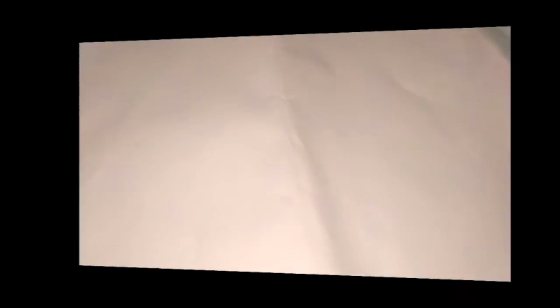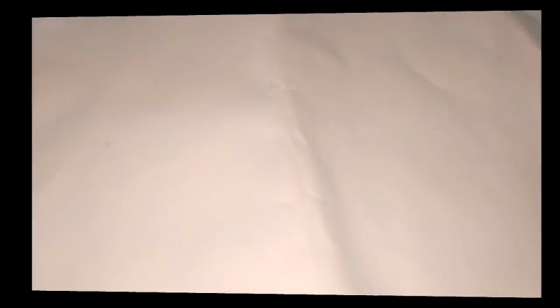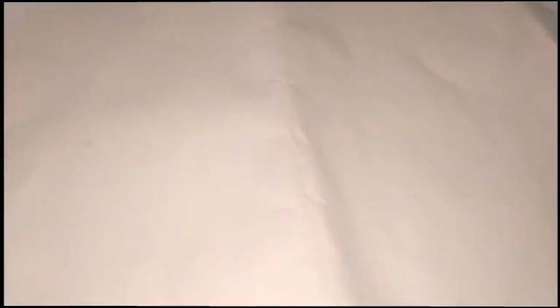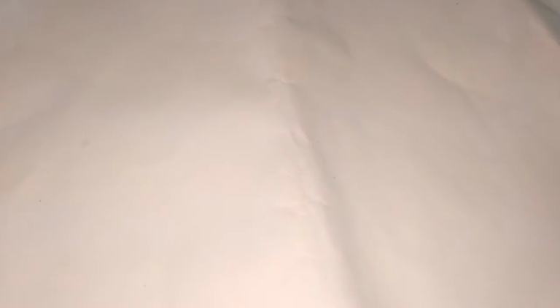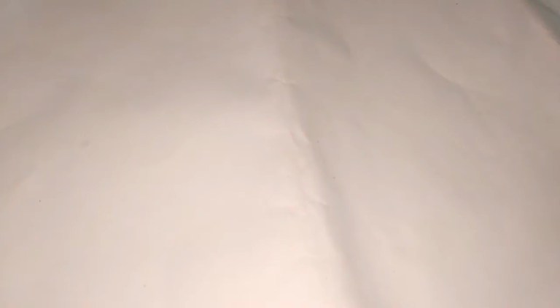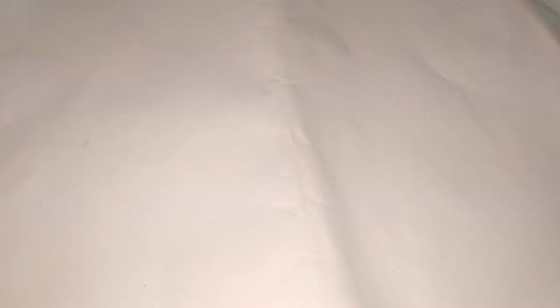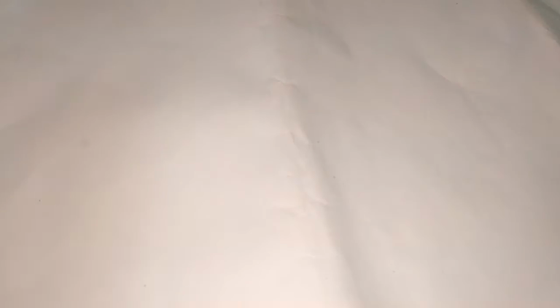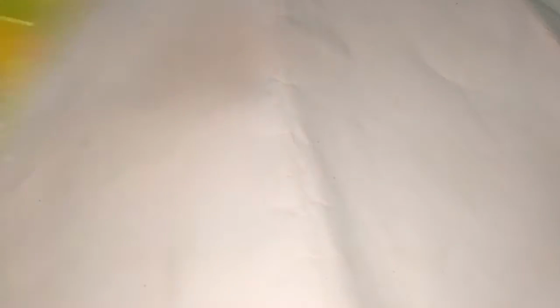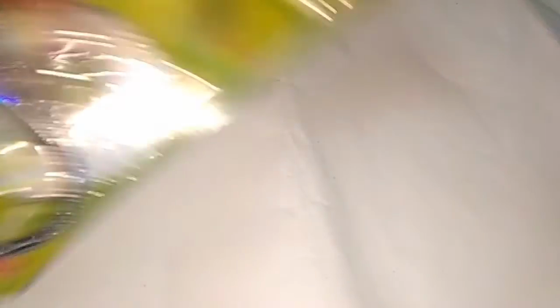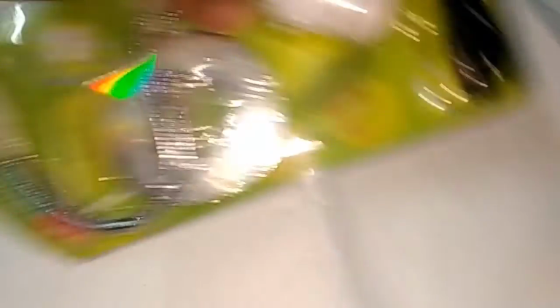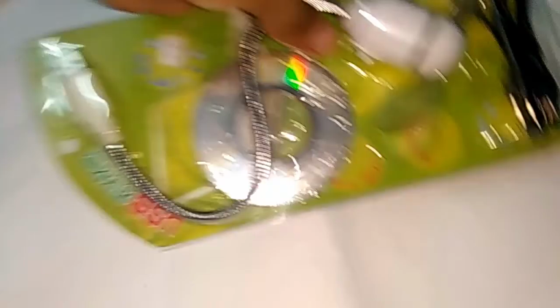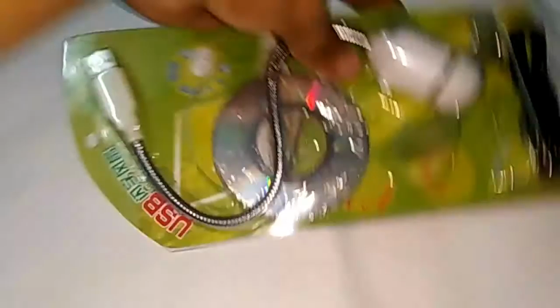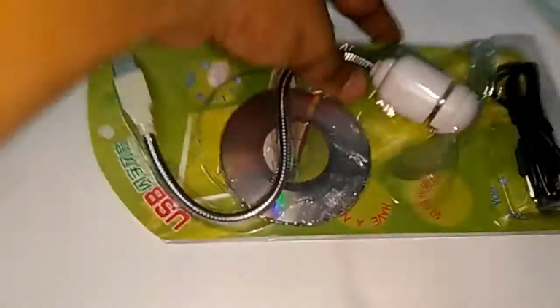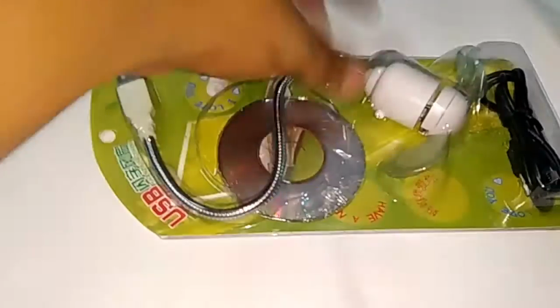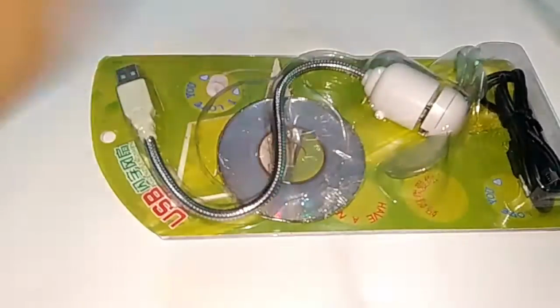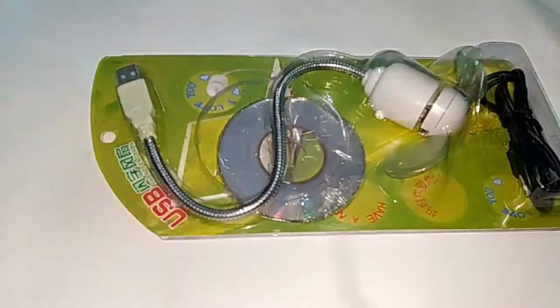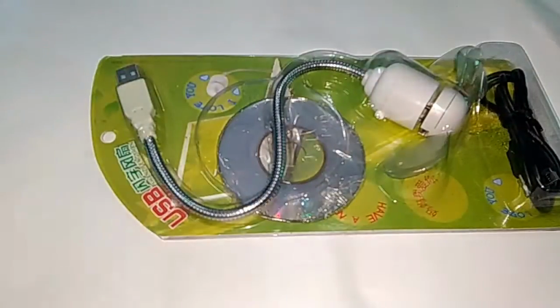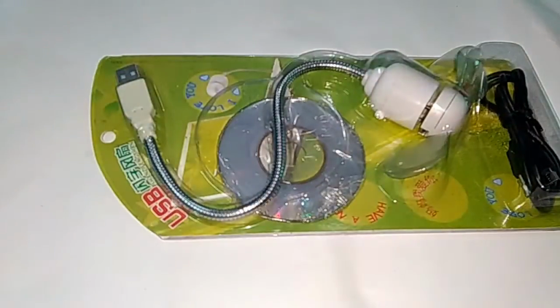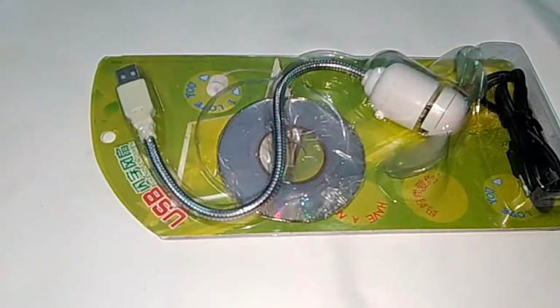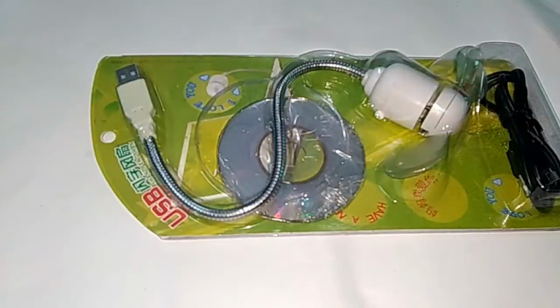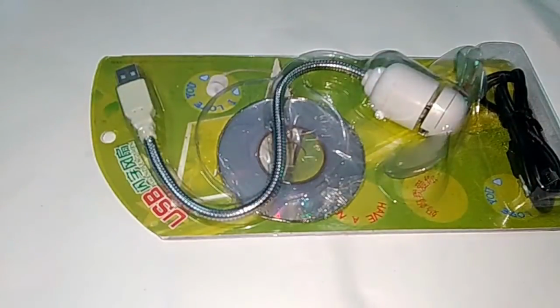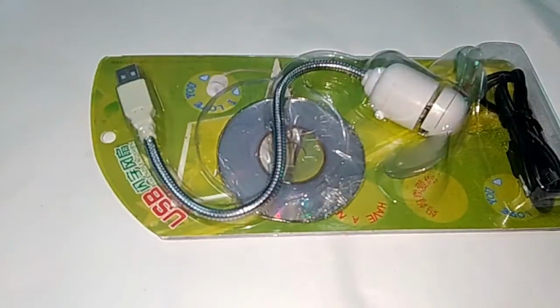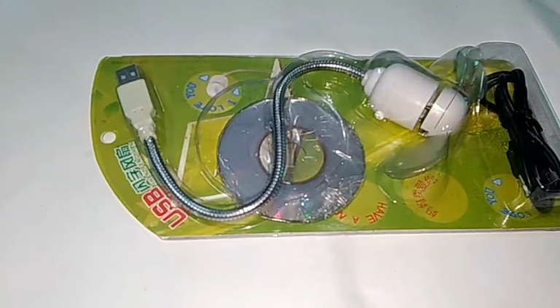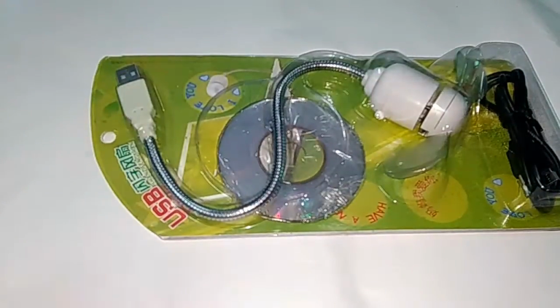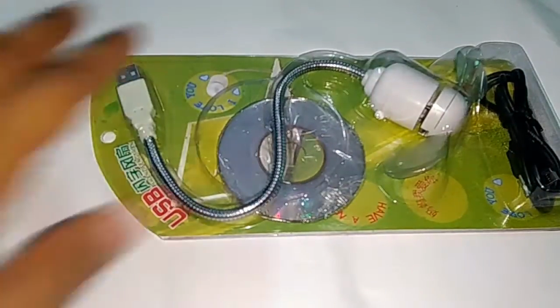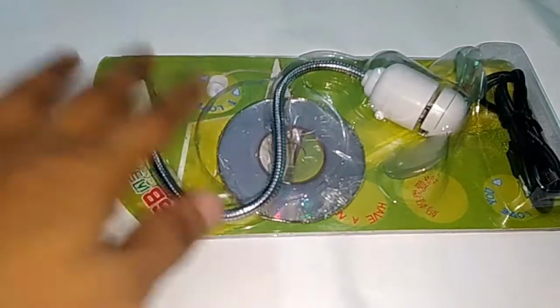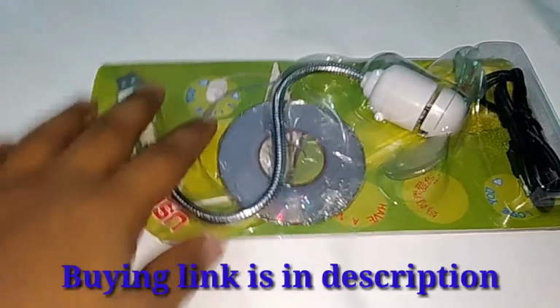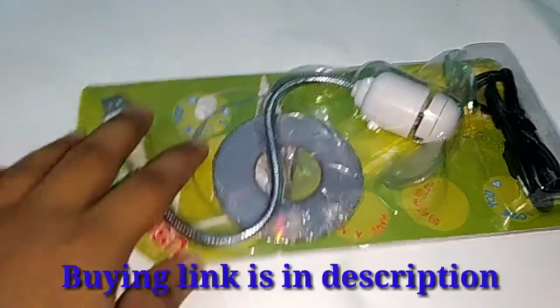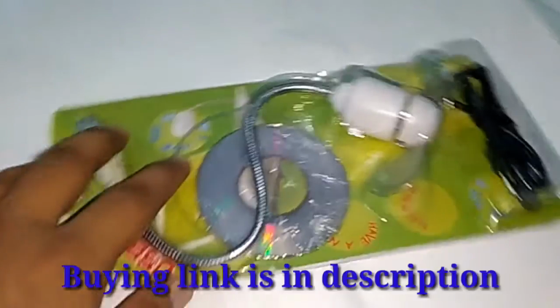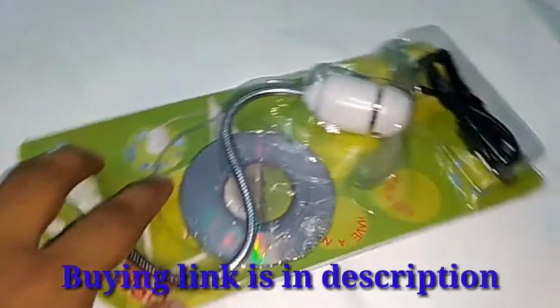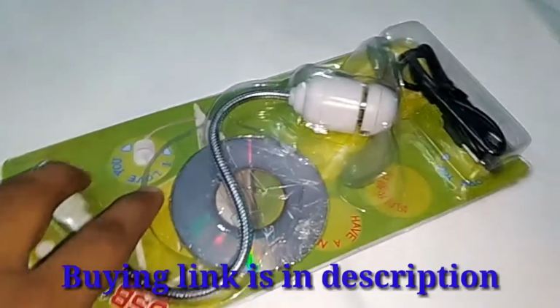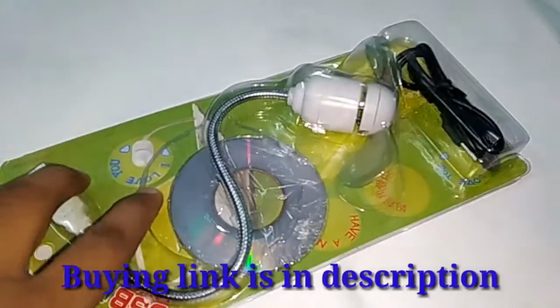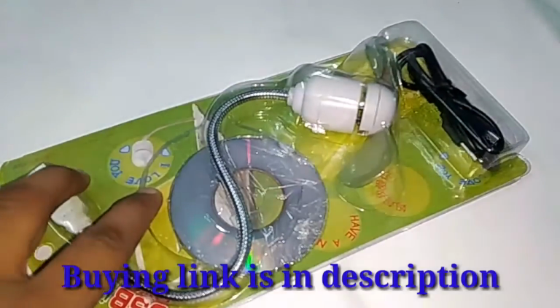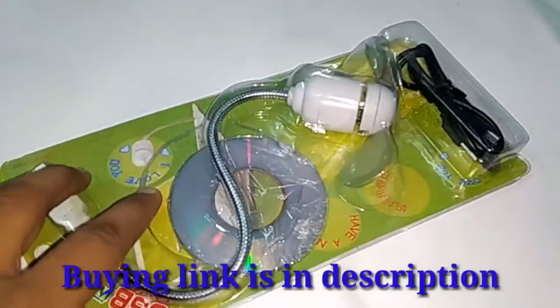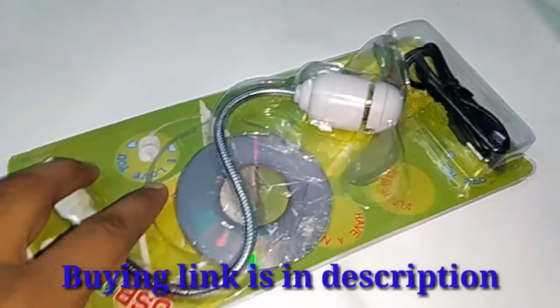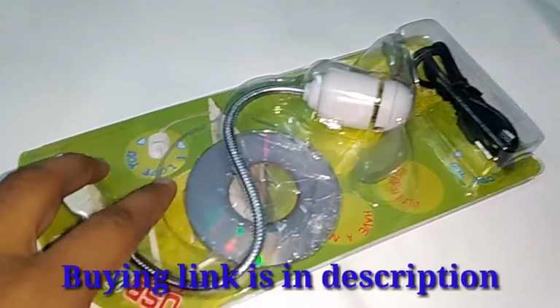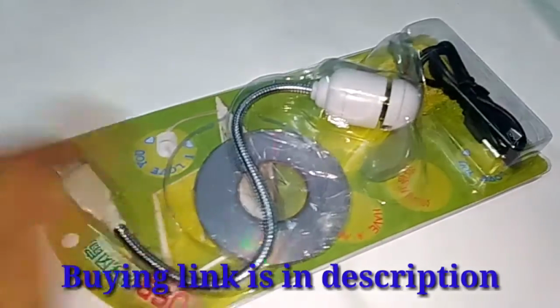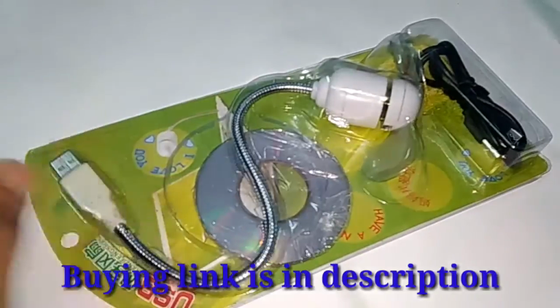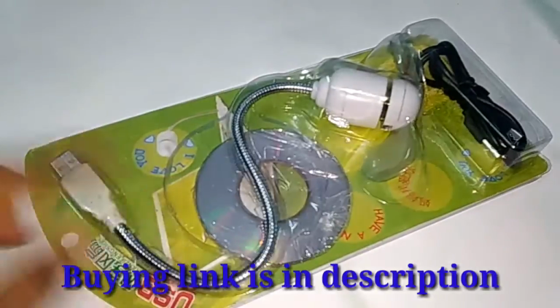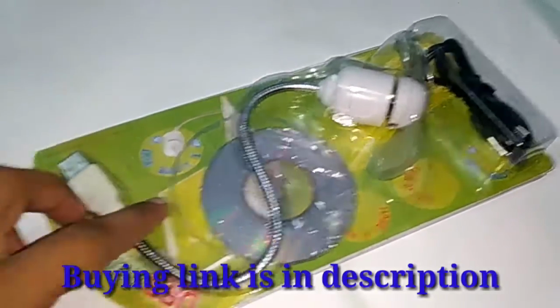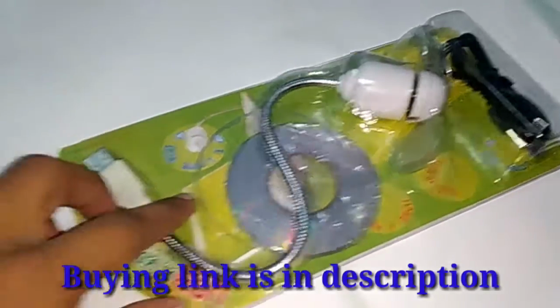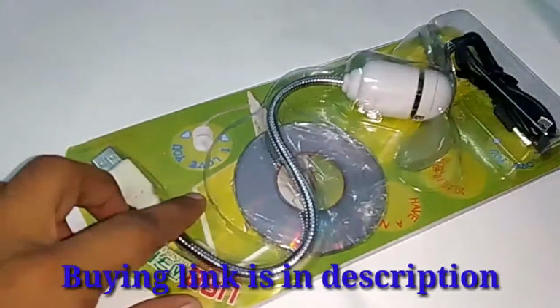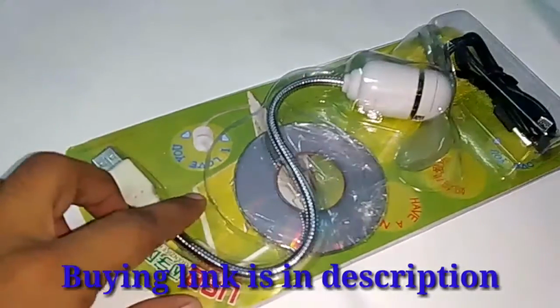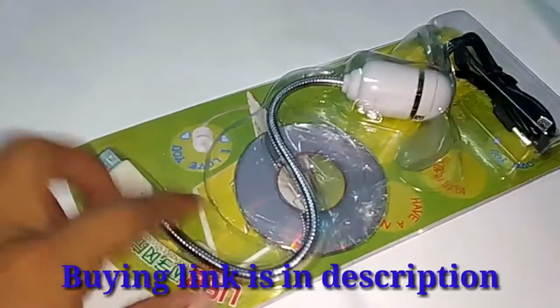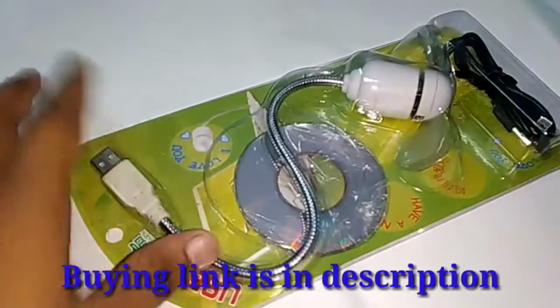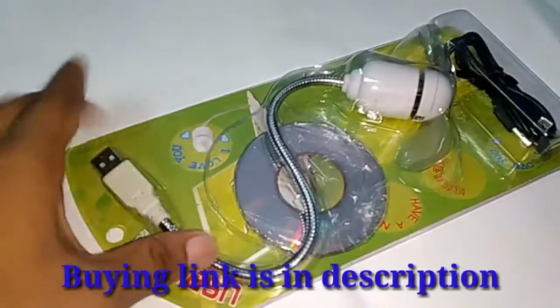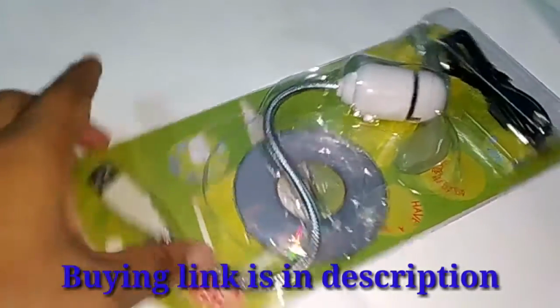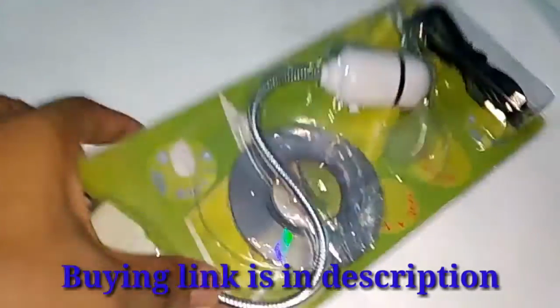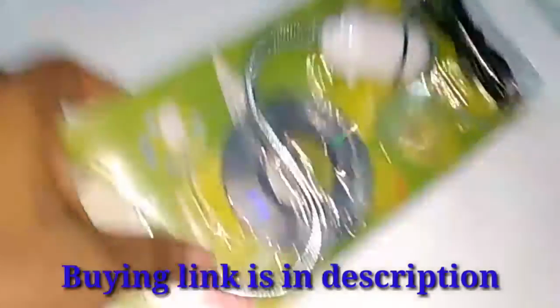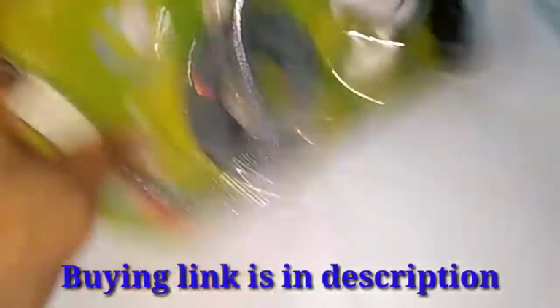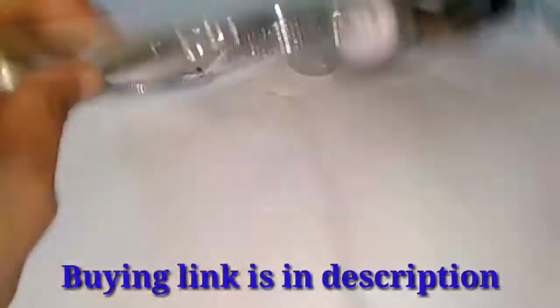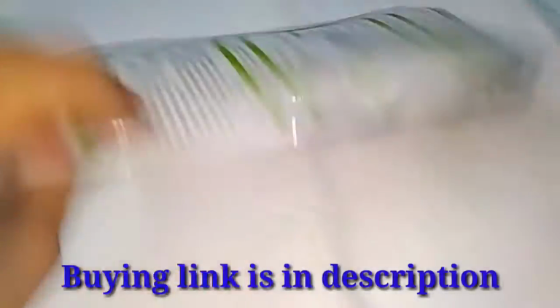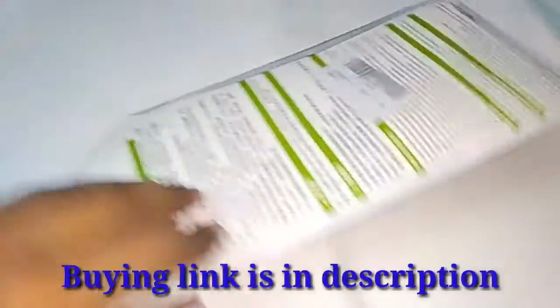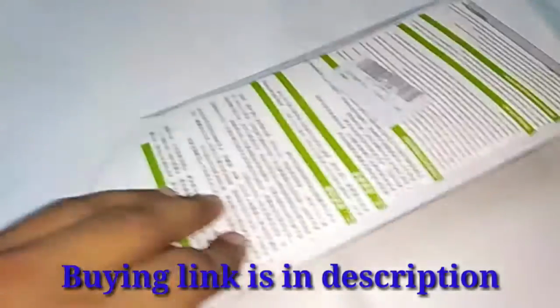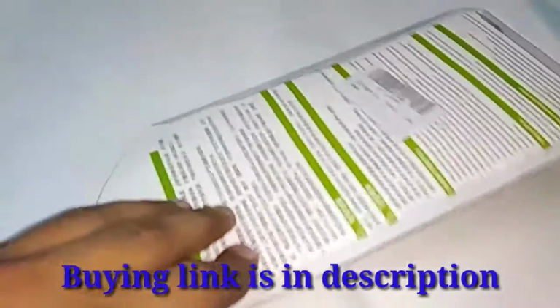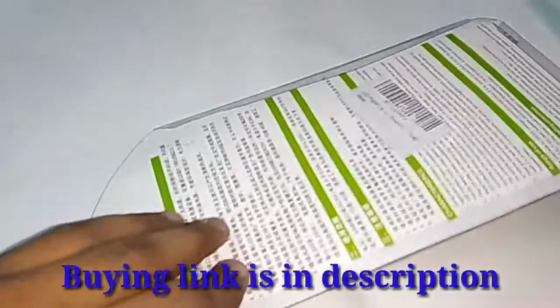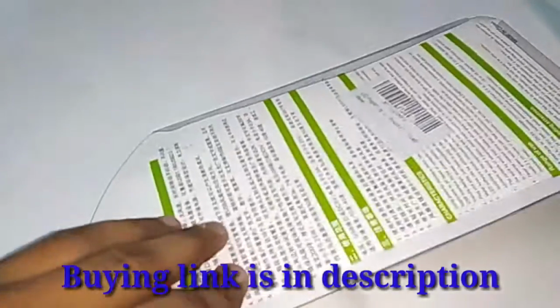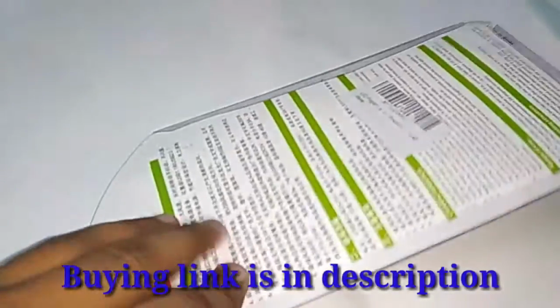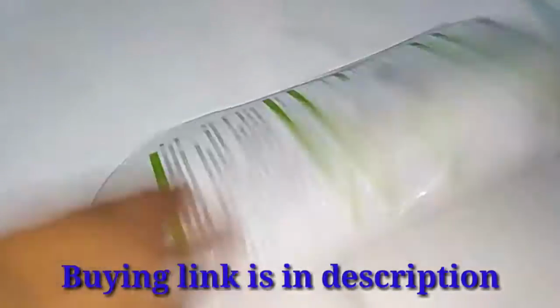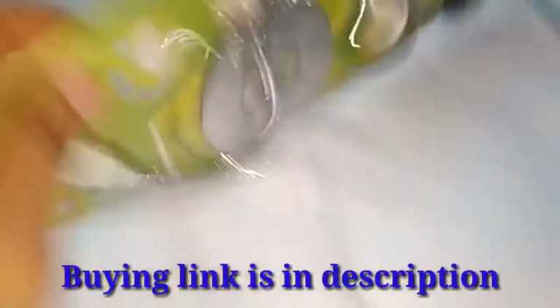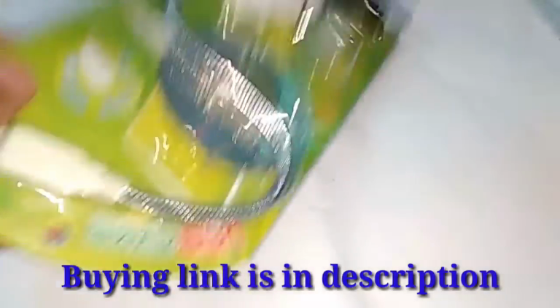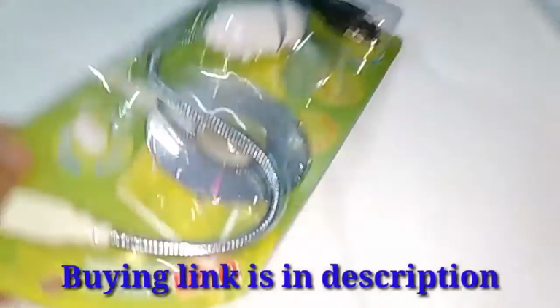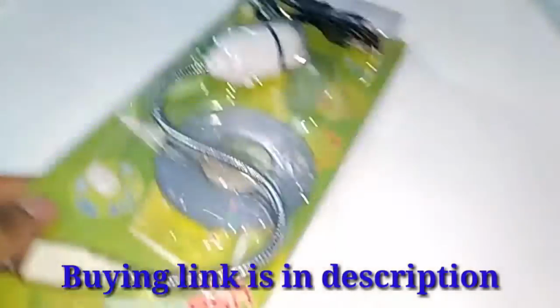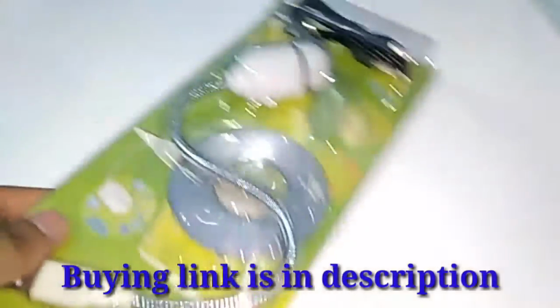Hello guys. Today we have a really awesome gadget to review. It is a programmable LED message fan.